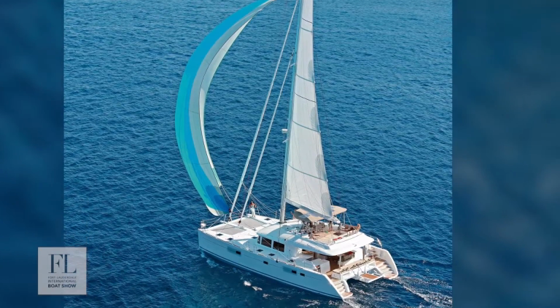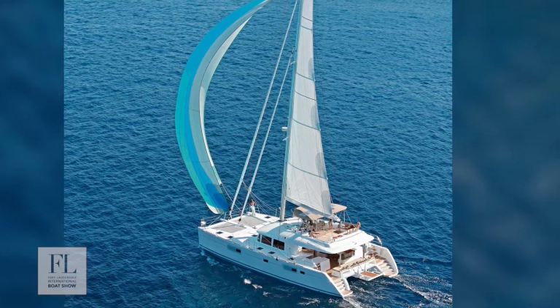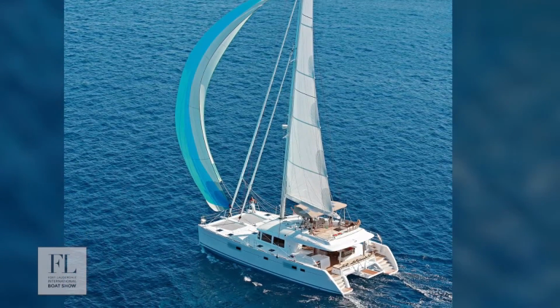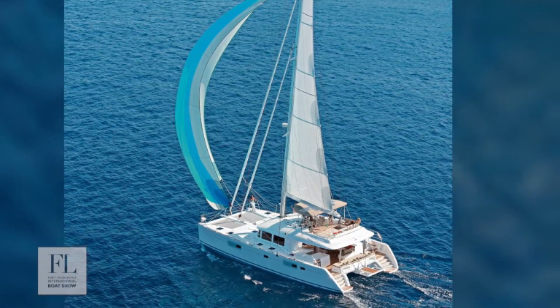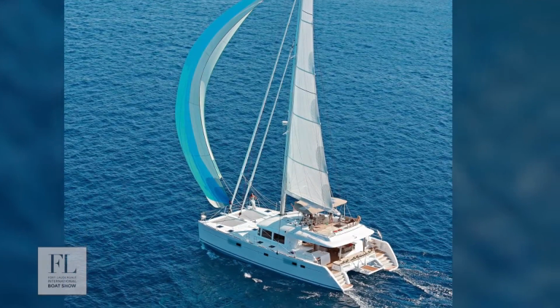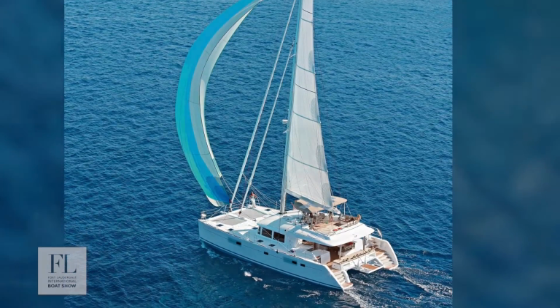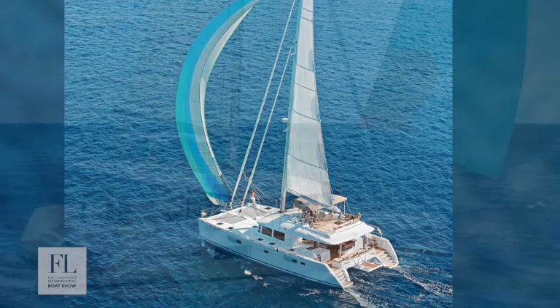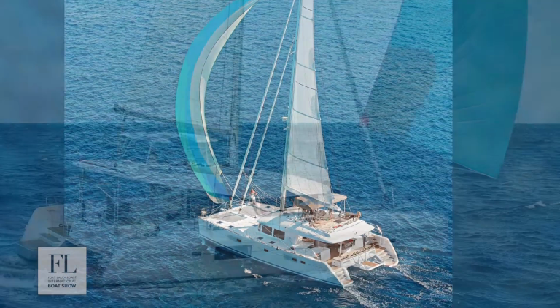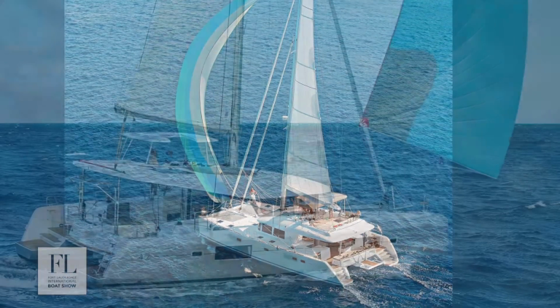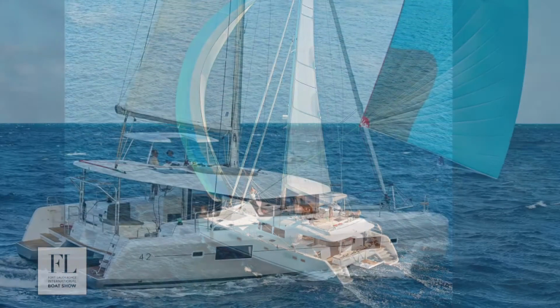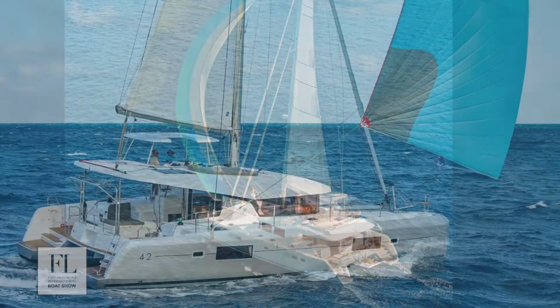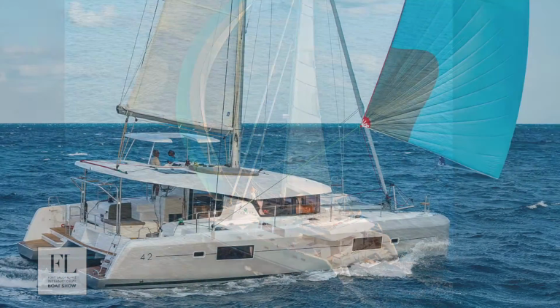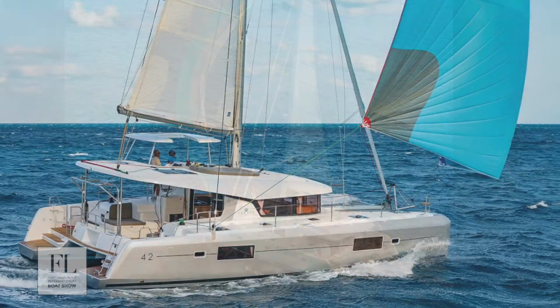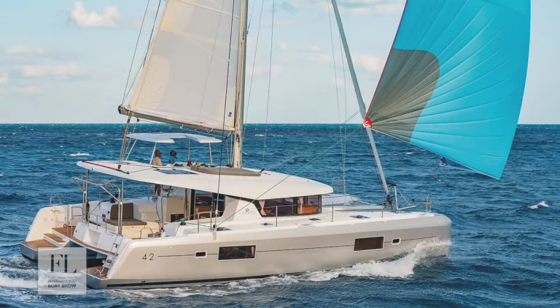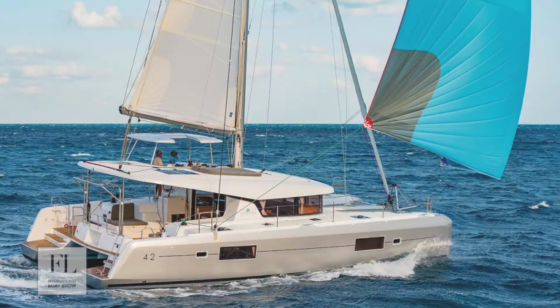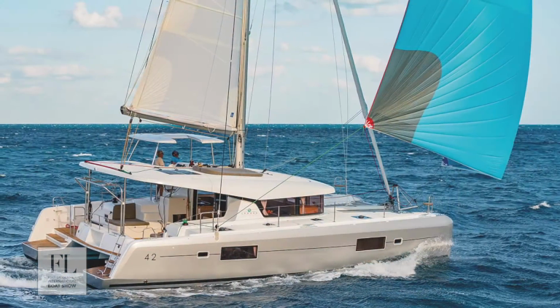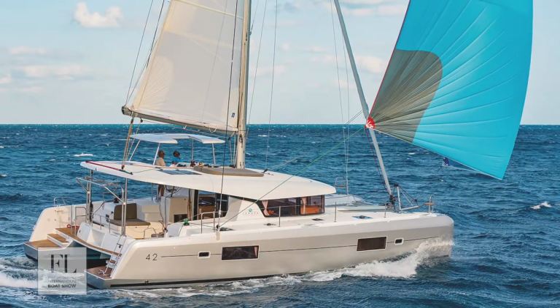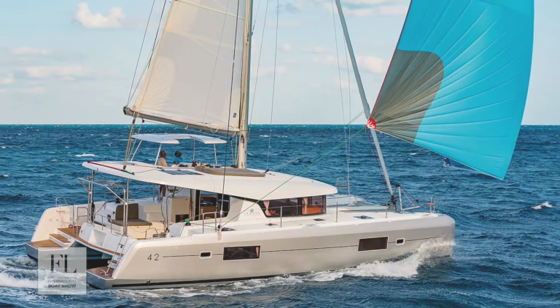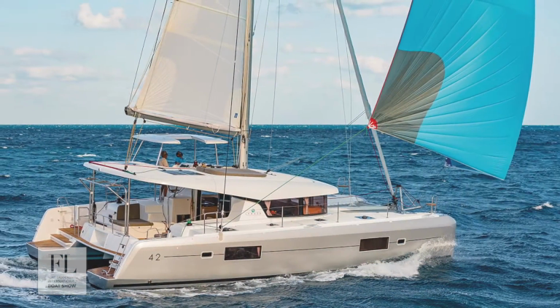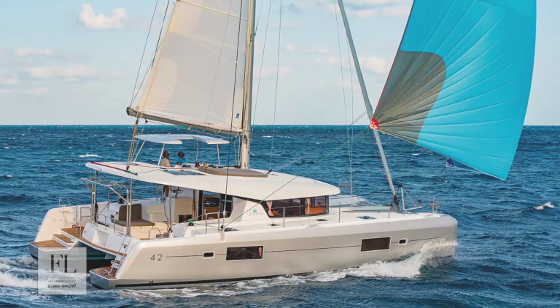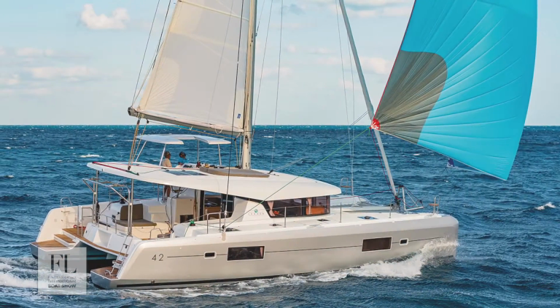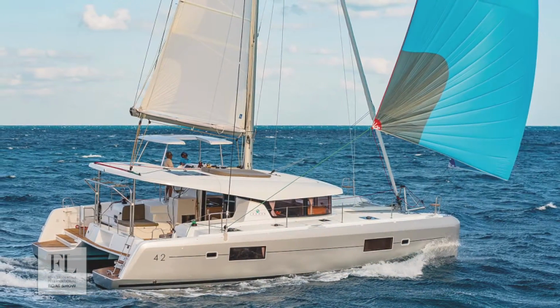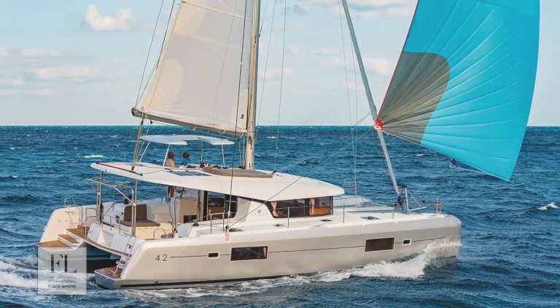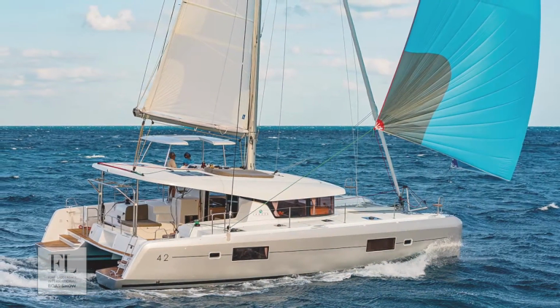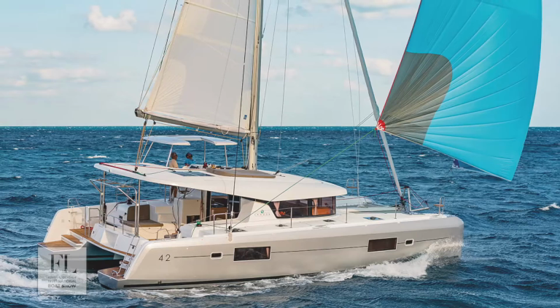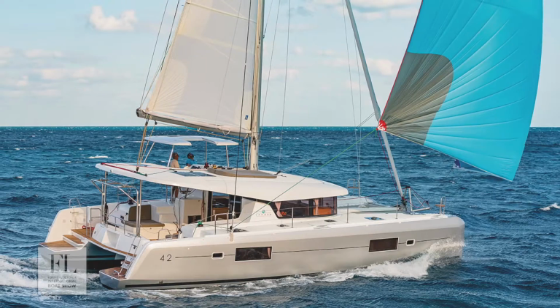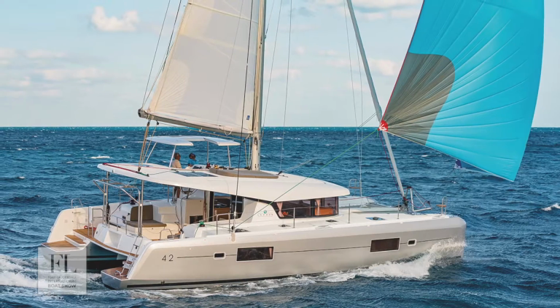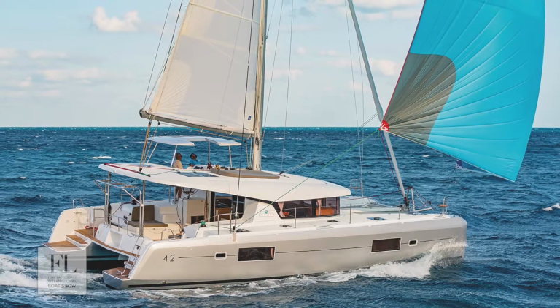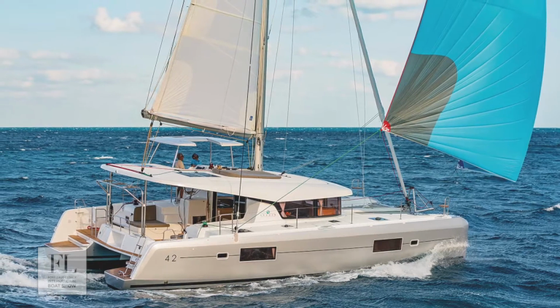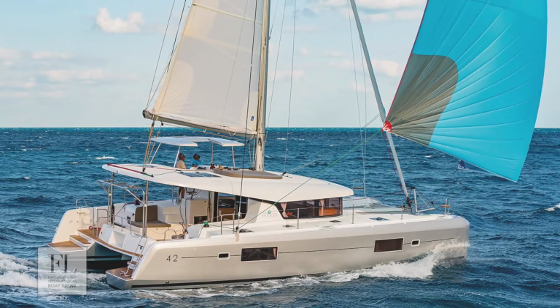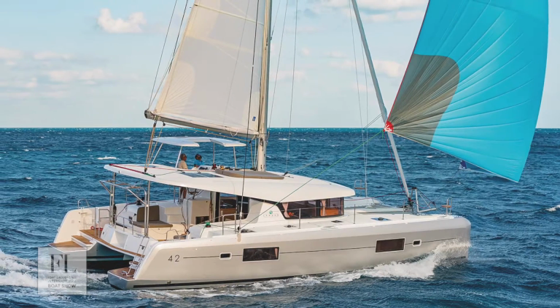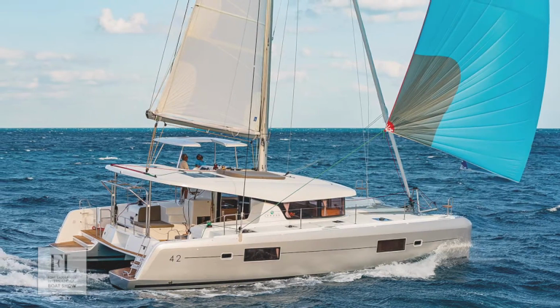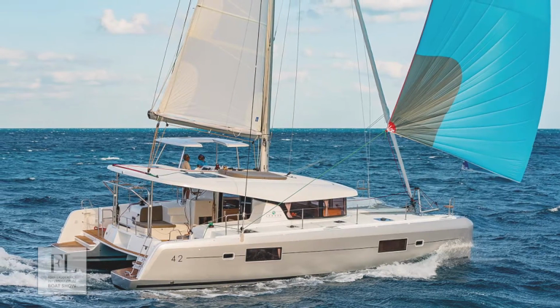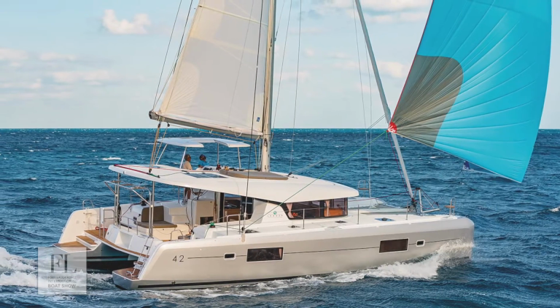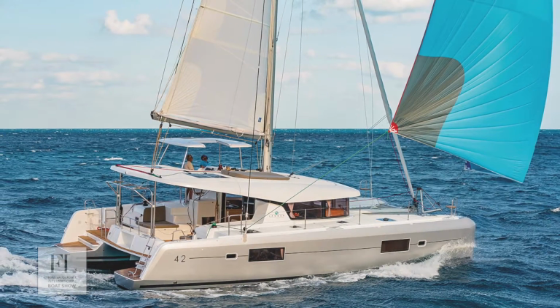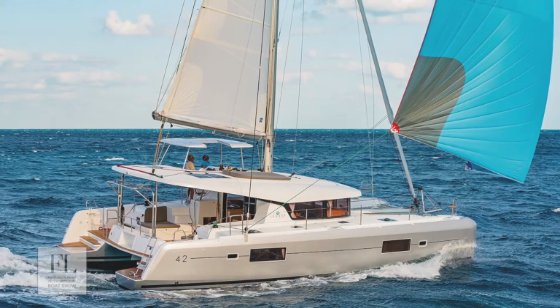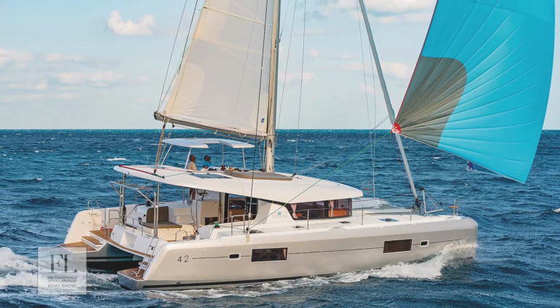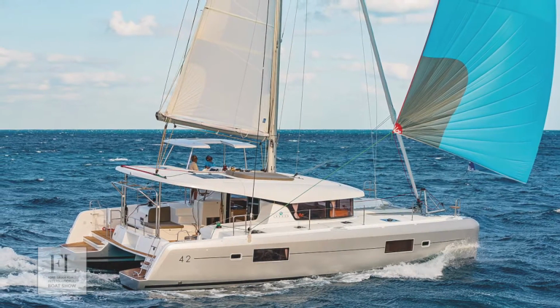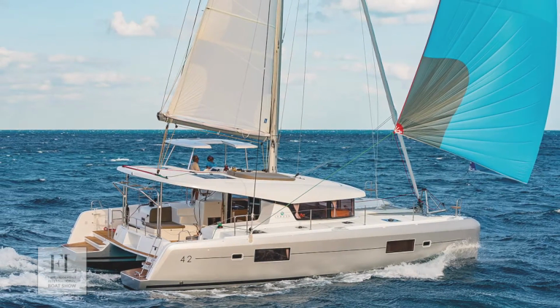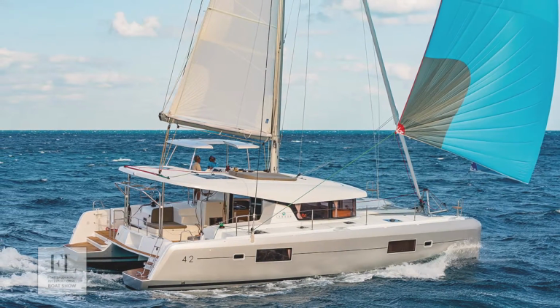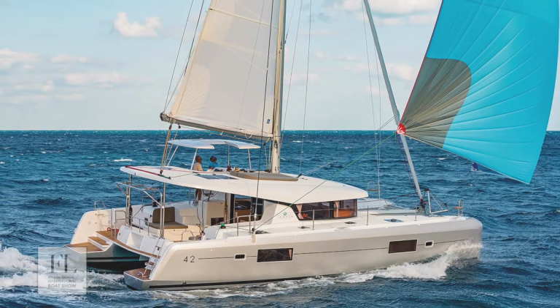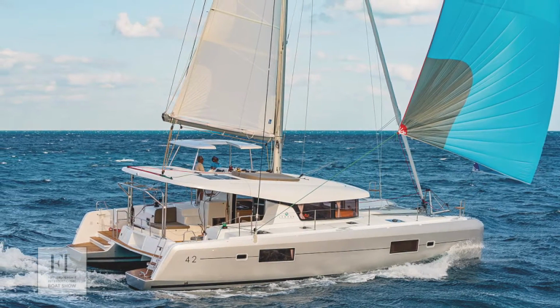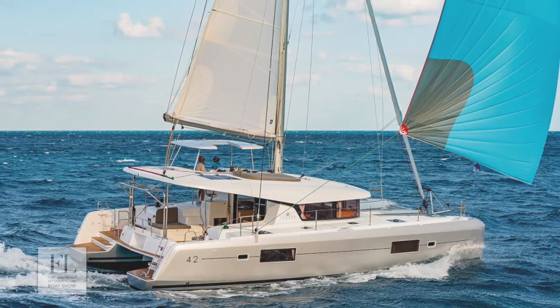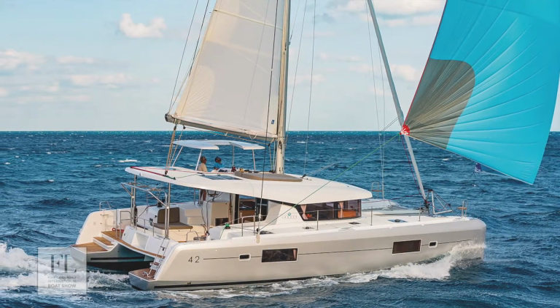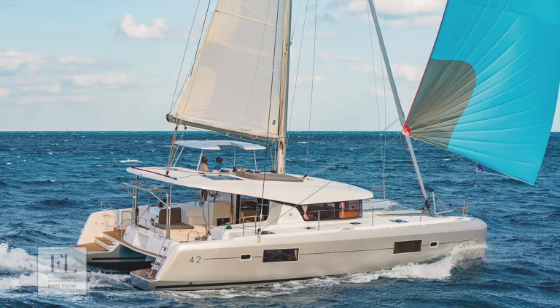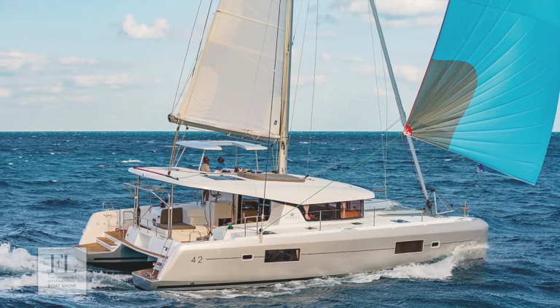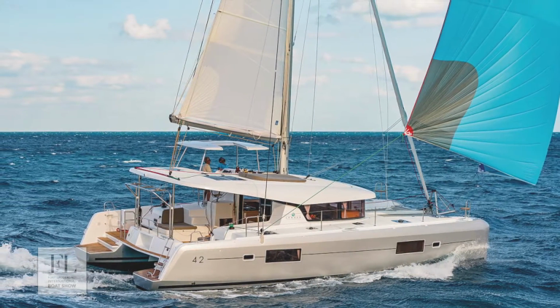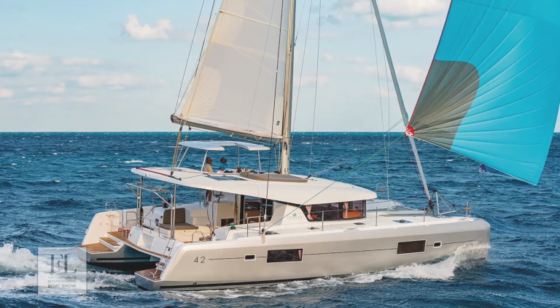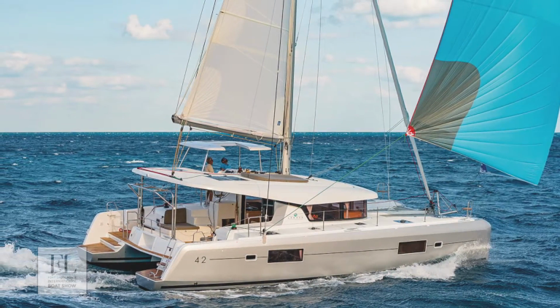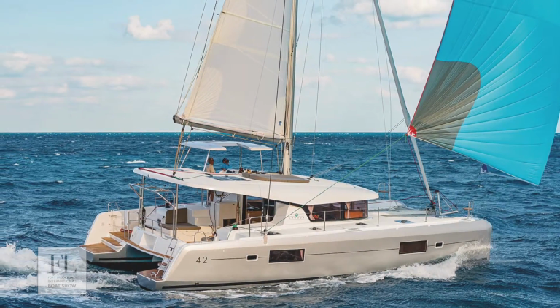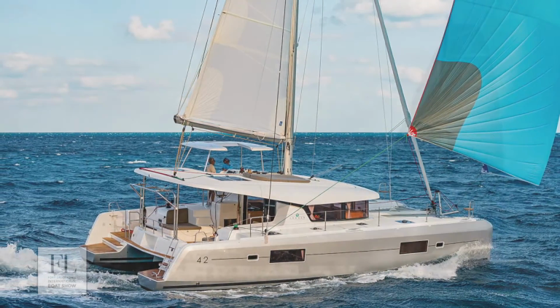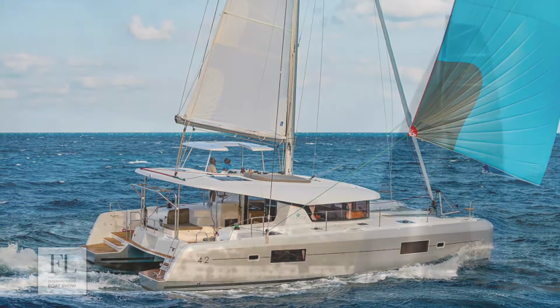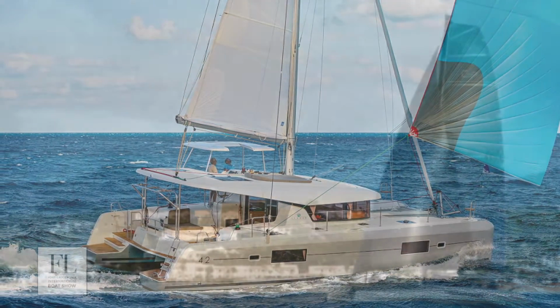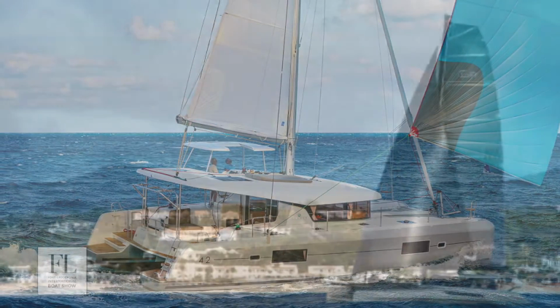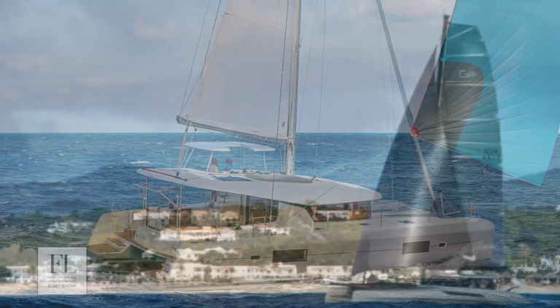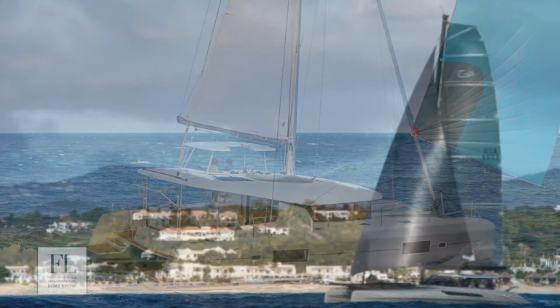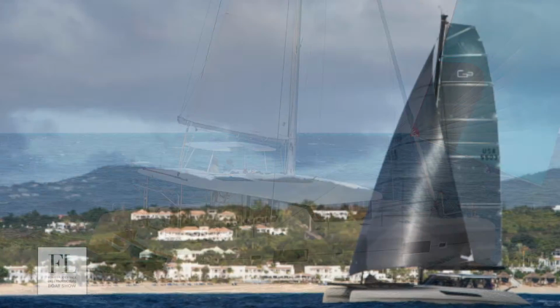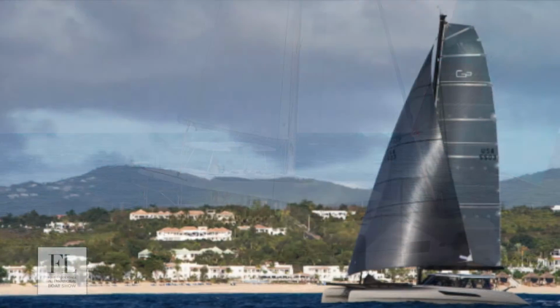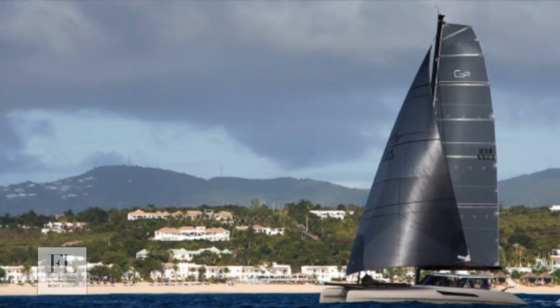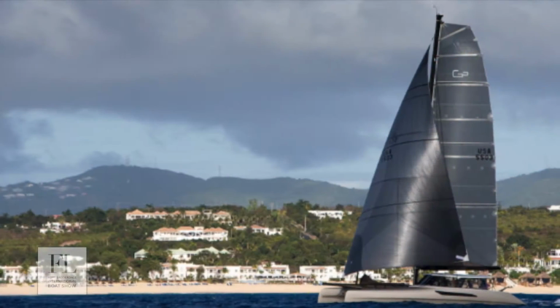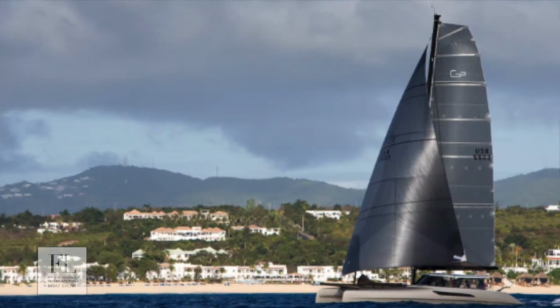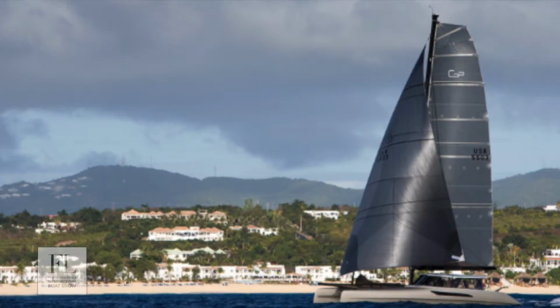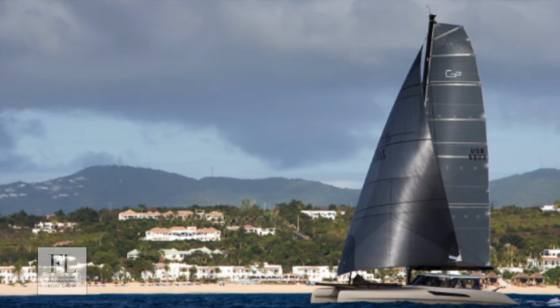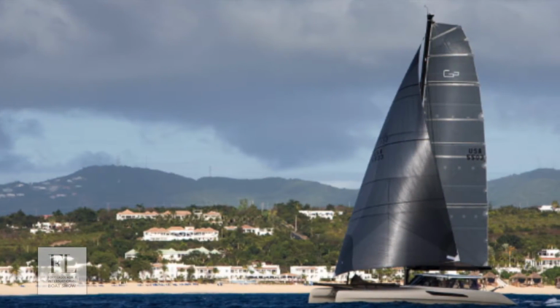The boat show will take place from November 3rd to the 7th. We hope you get a chance to join us this year and enjoy these beautiful boats at the Catamaran Cove.